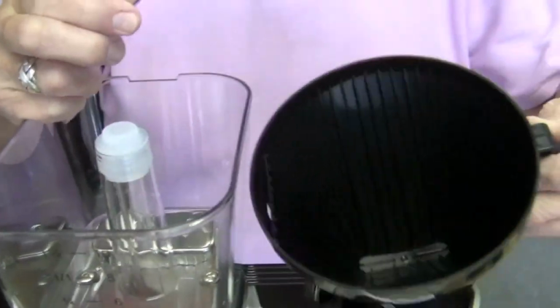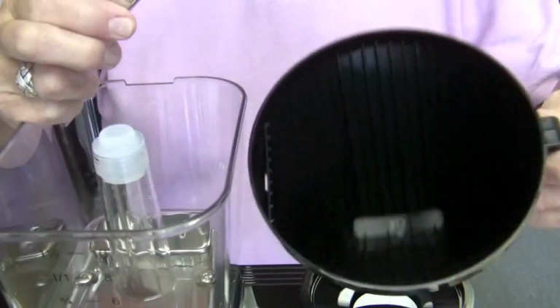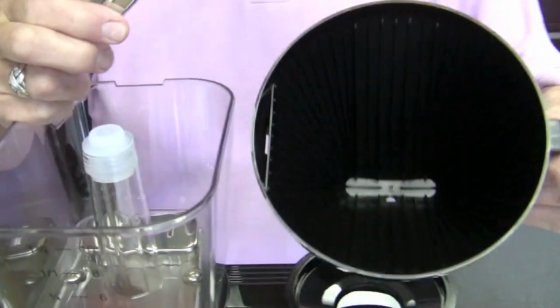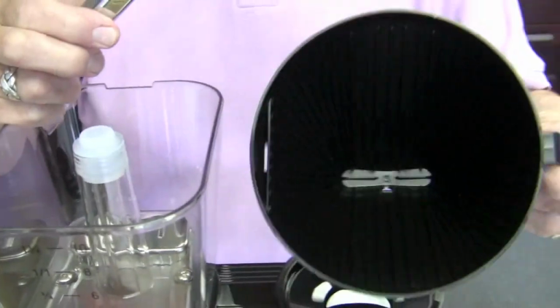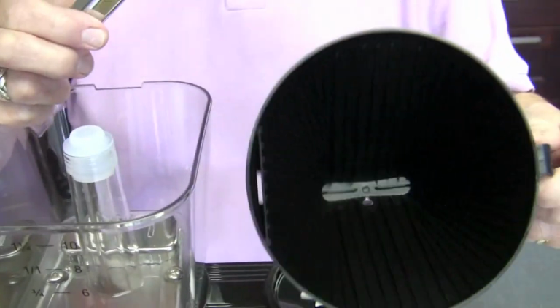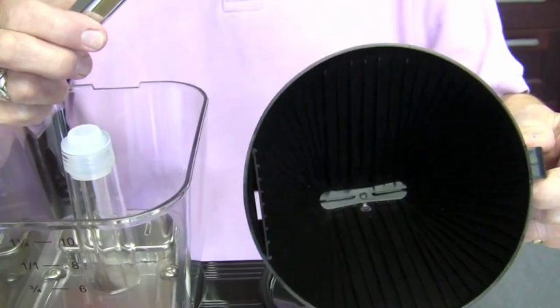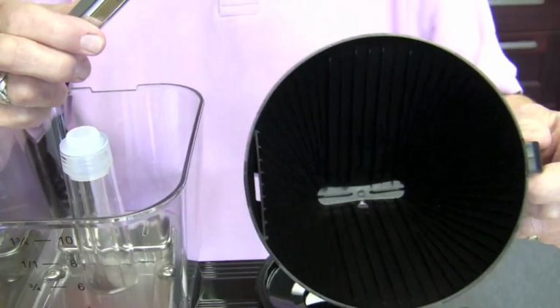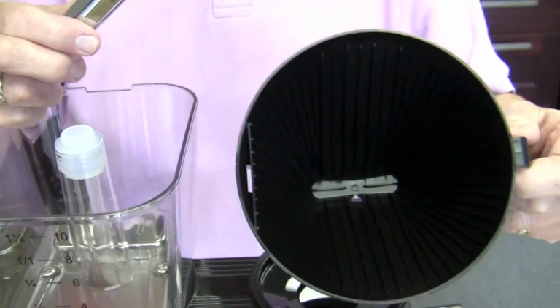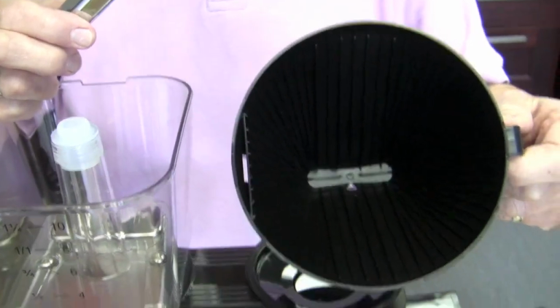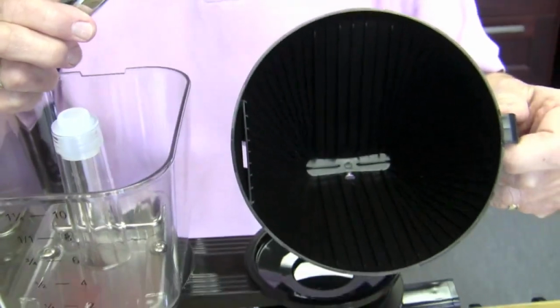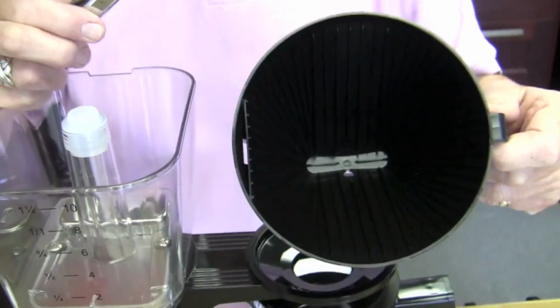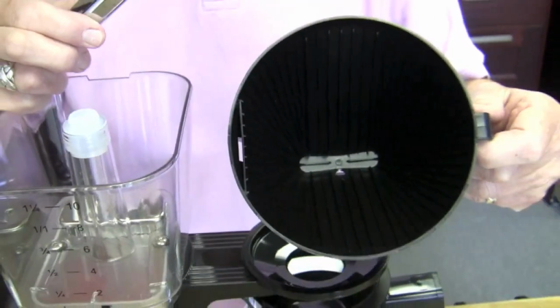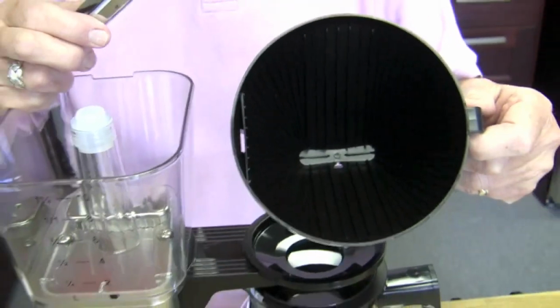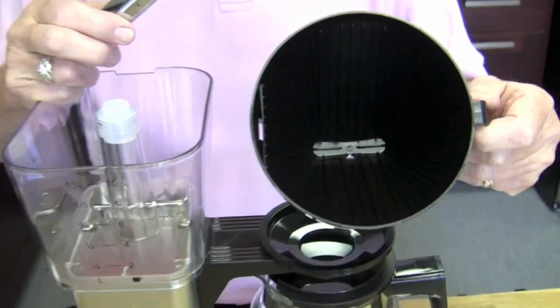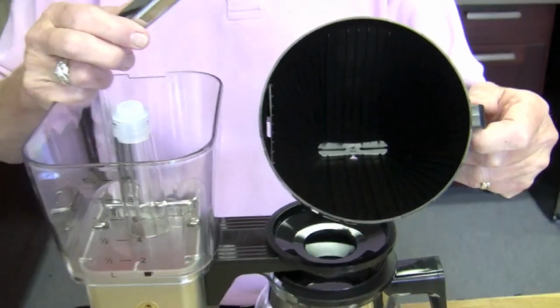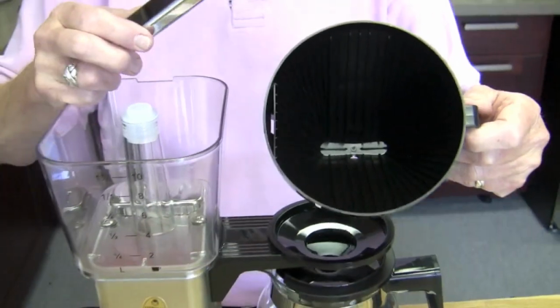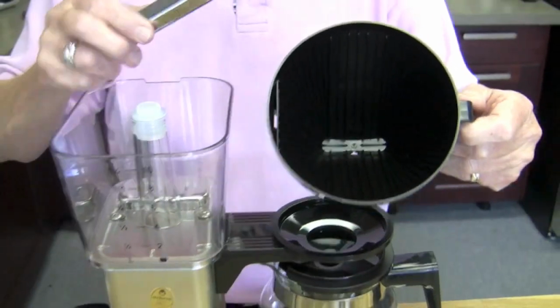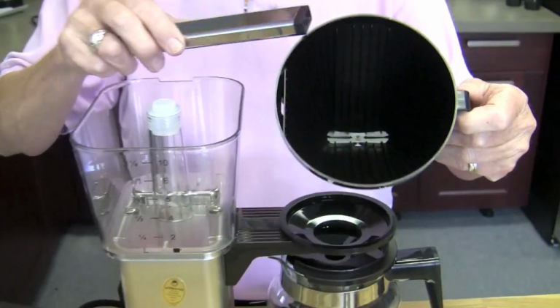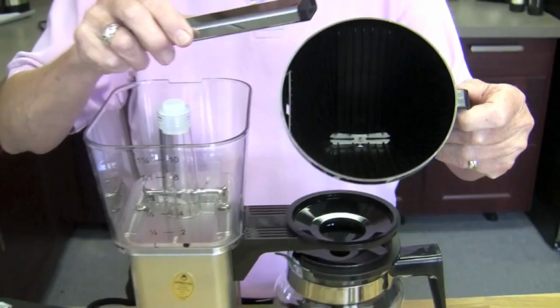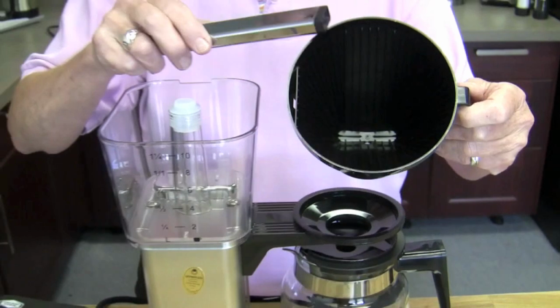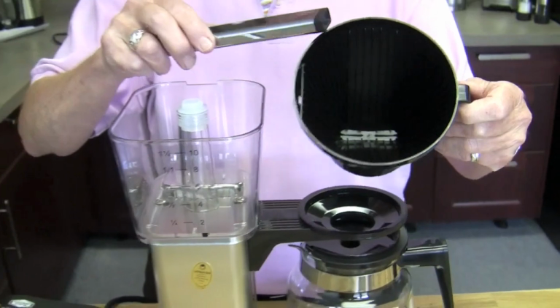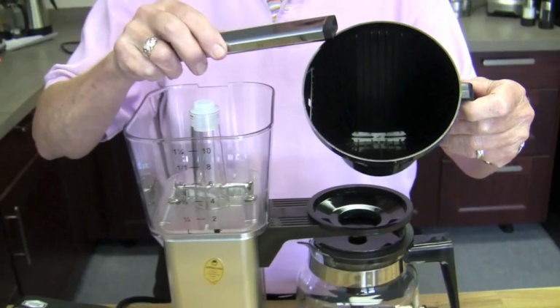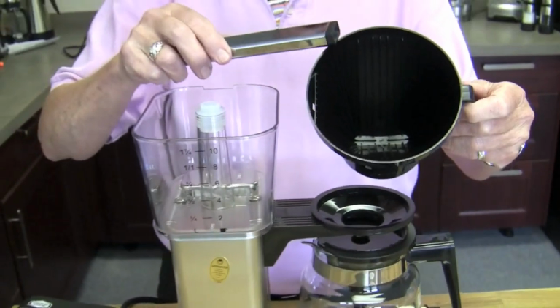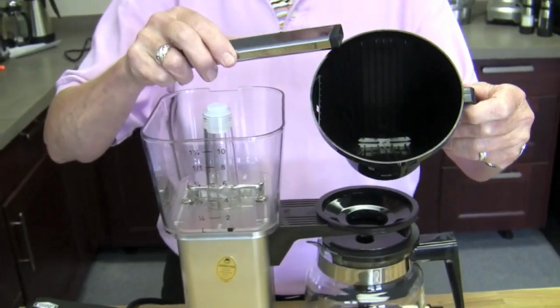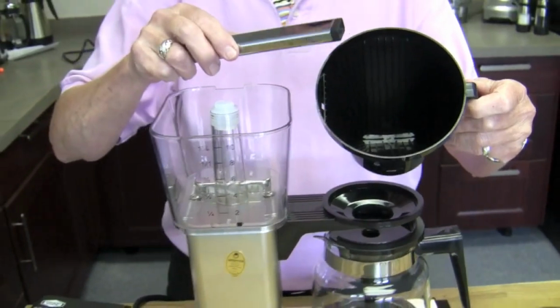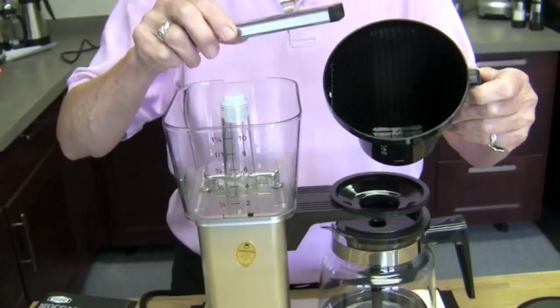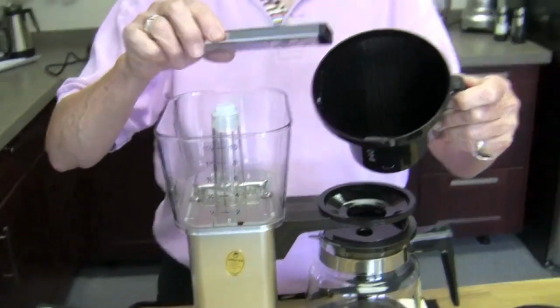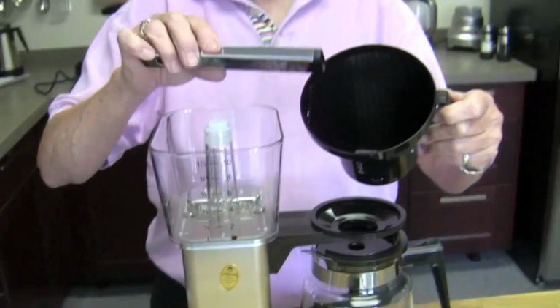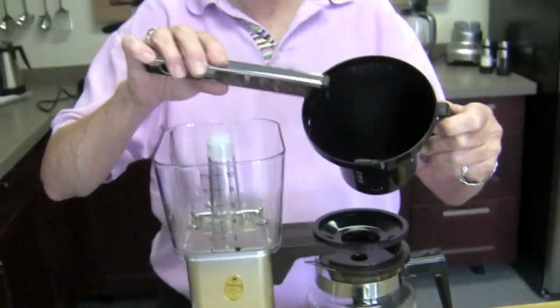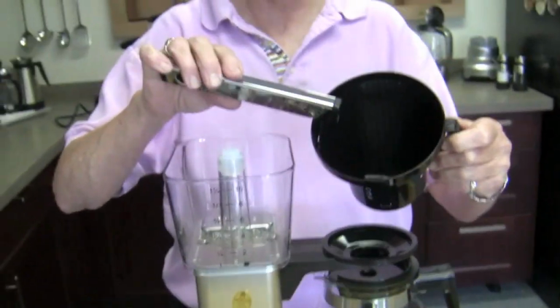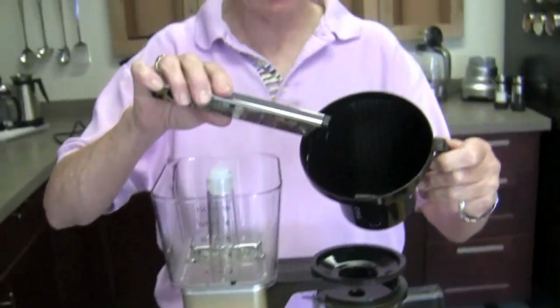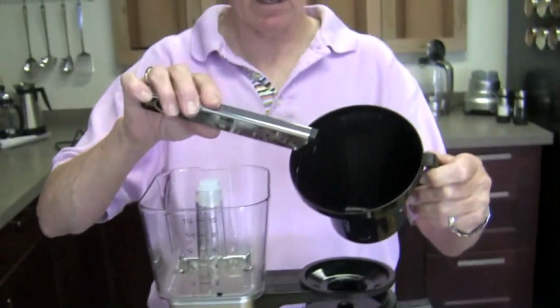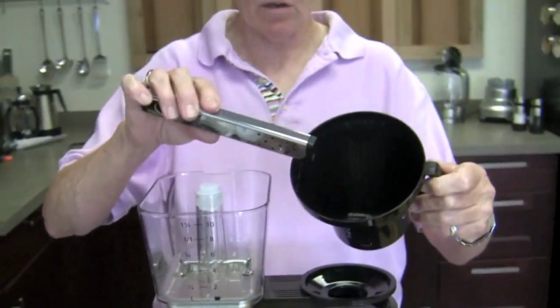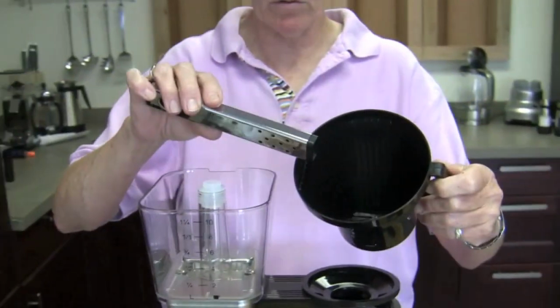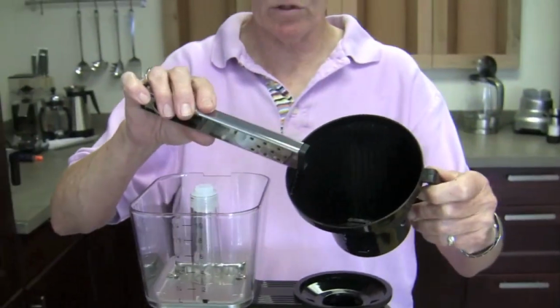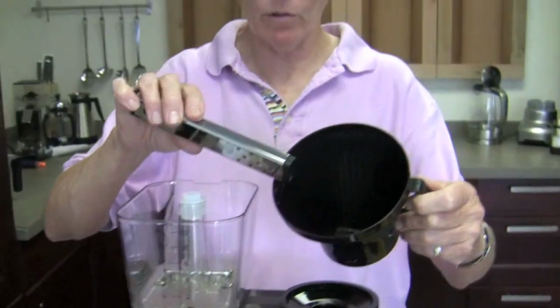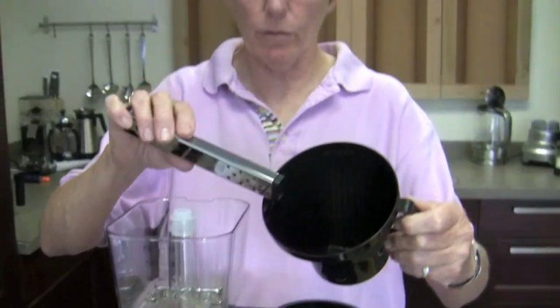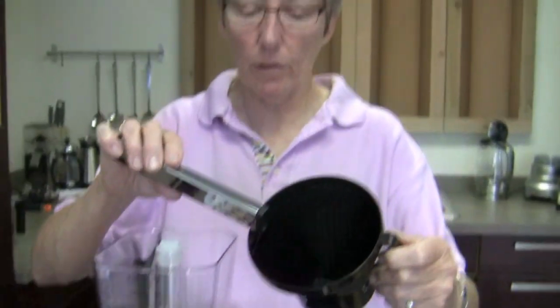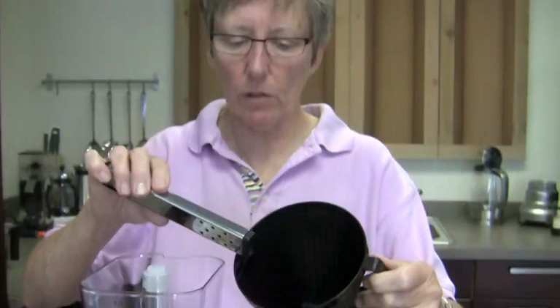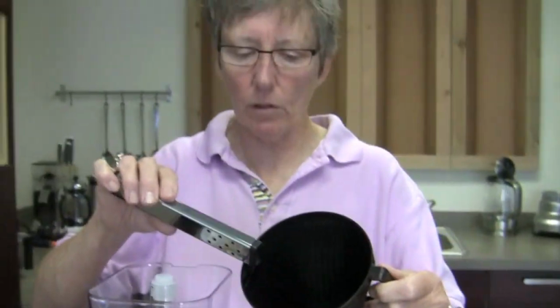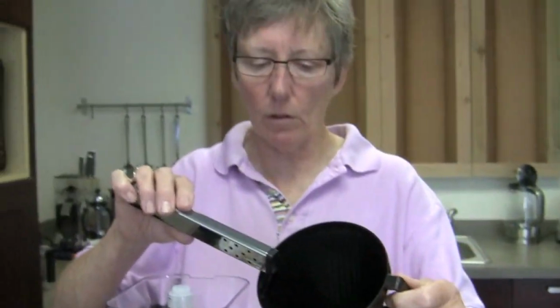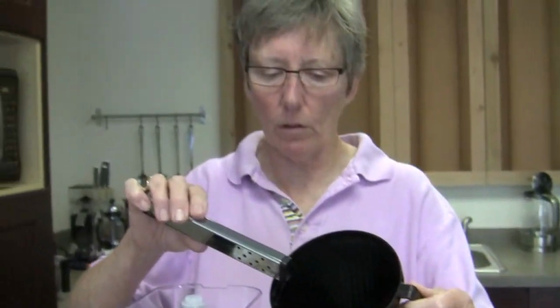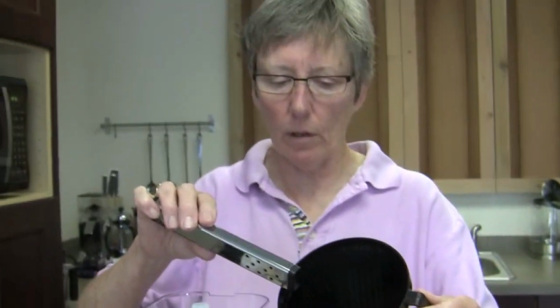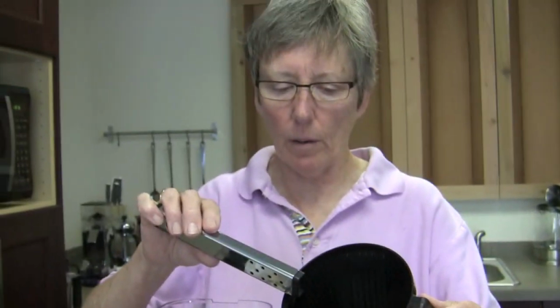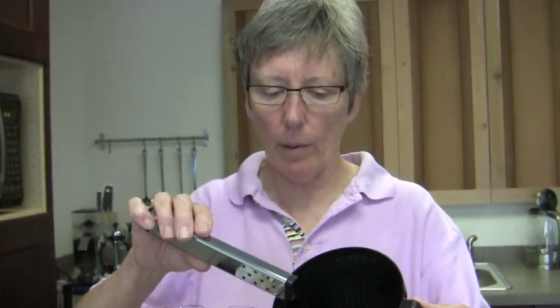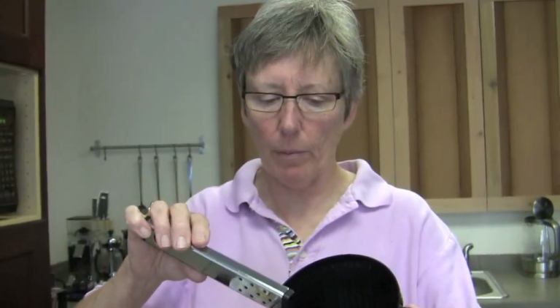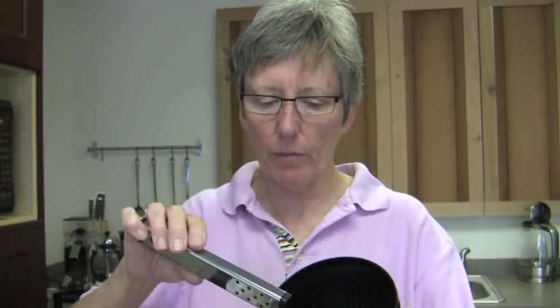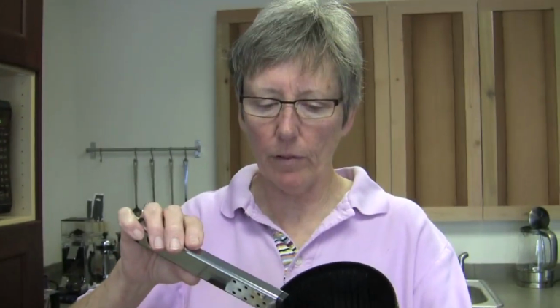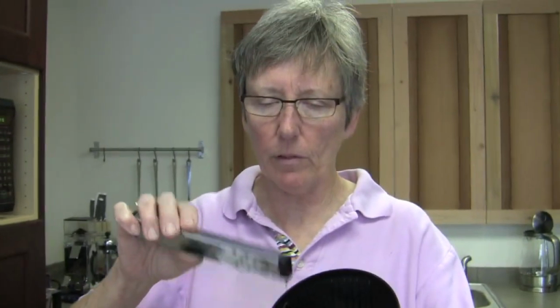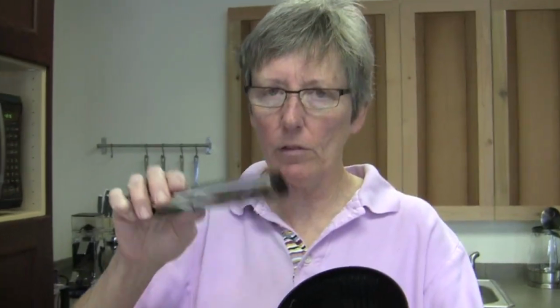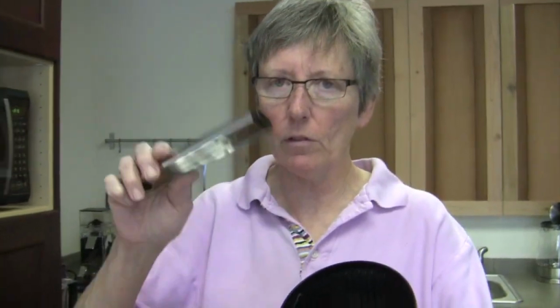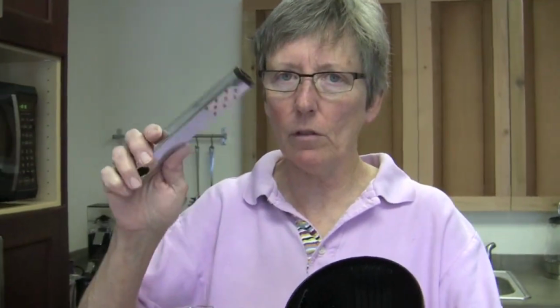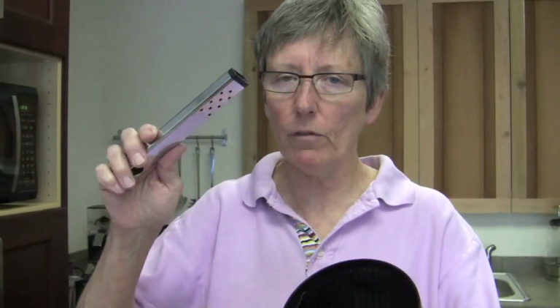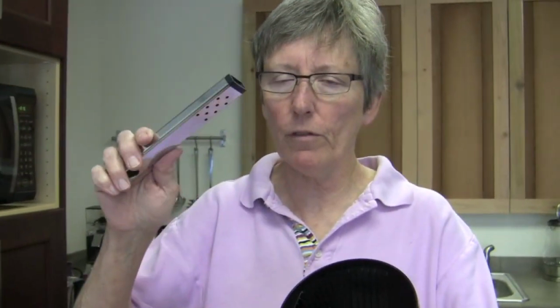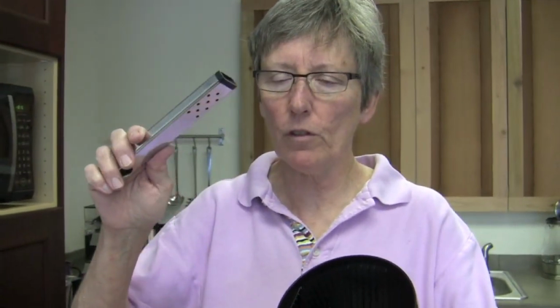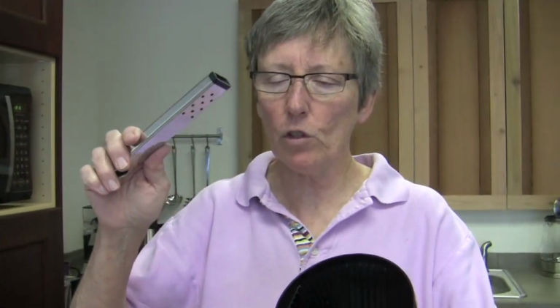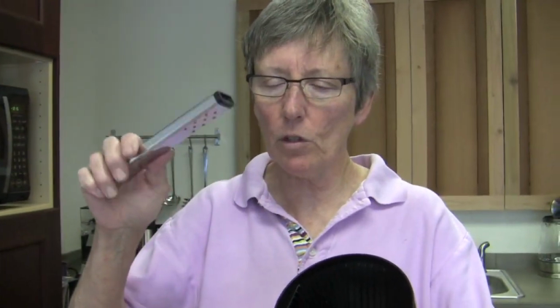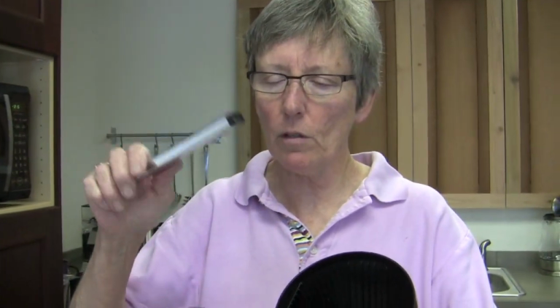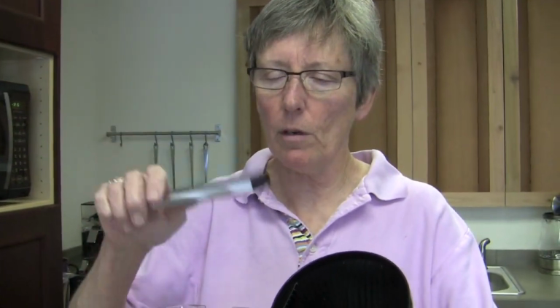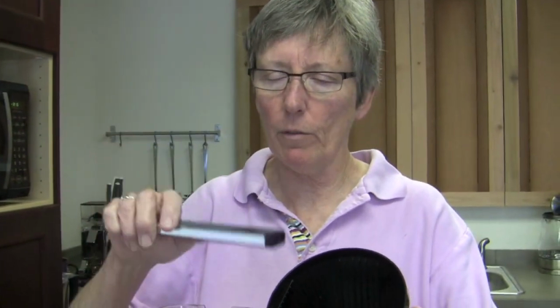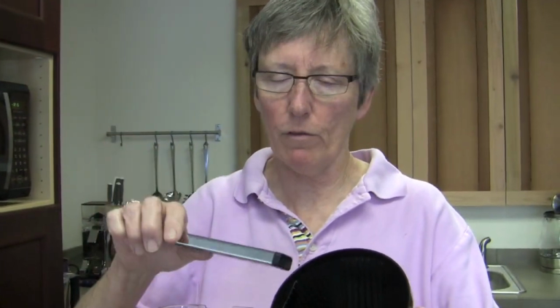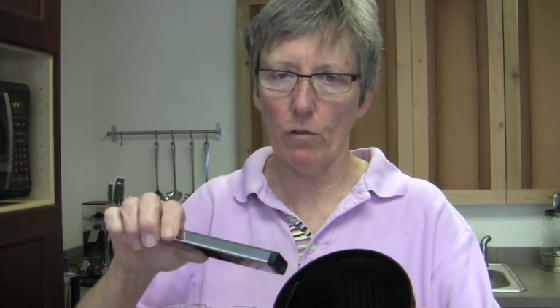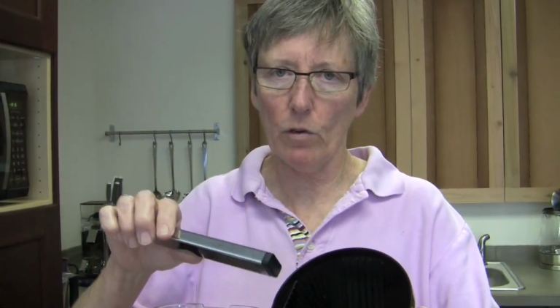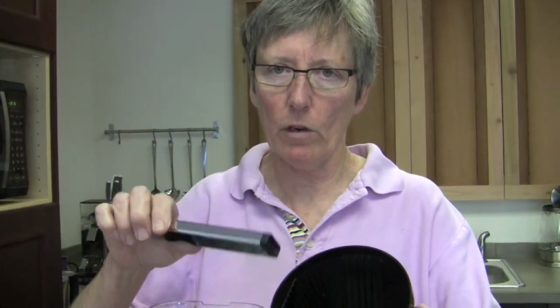And this is where the grounds go. You can use a gold tone filter or a paper filter number four.